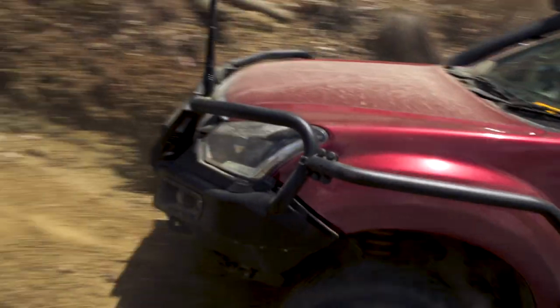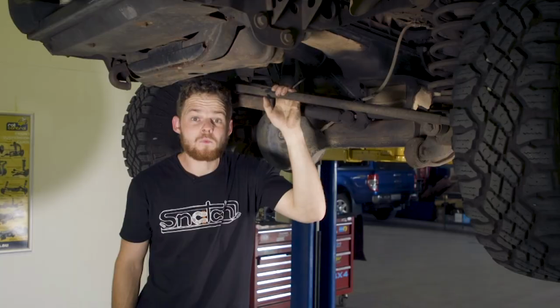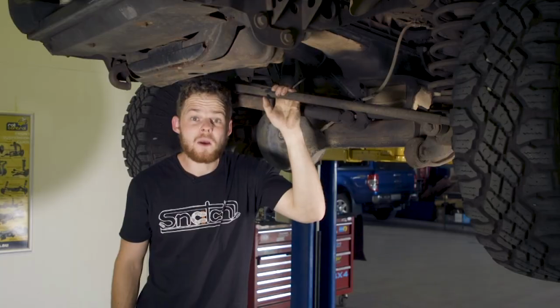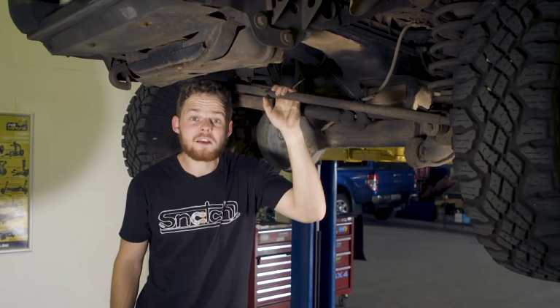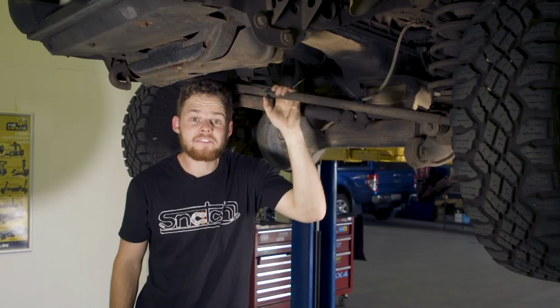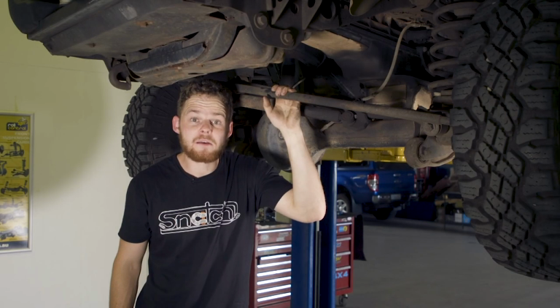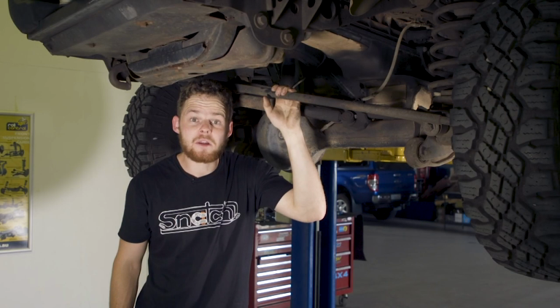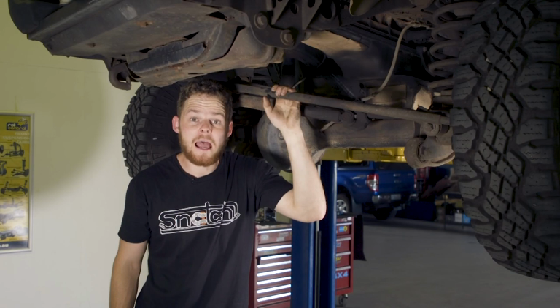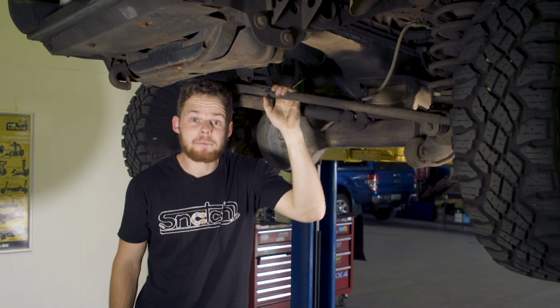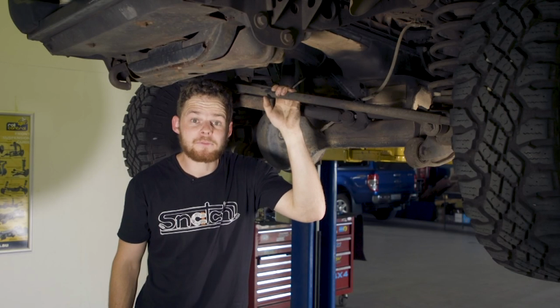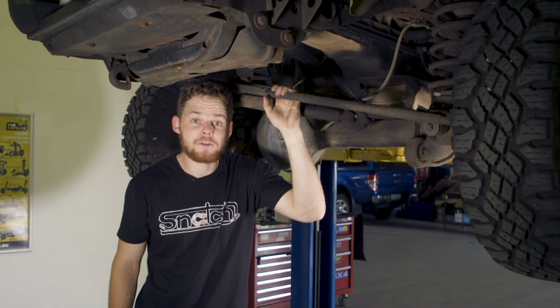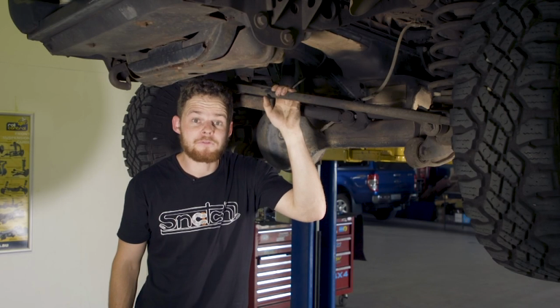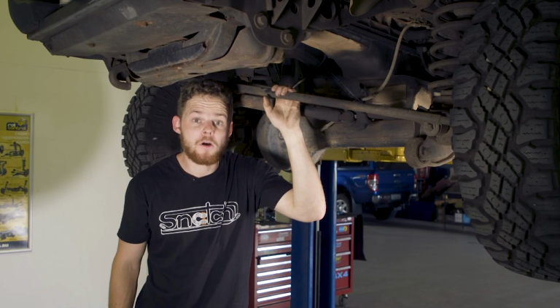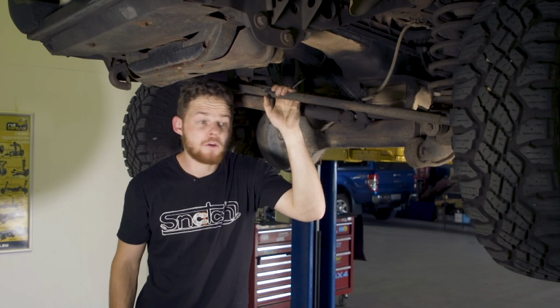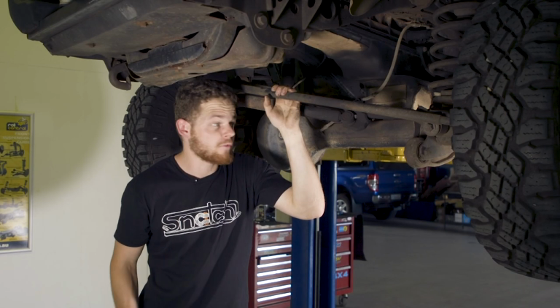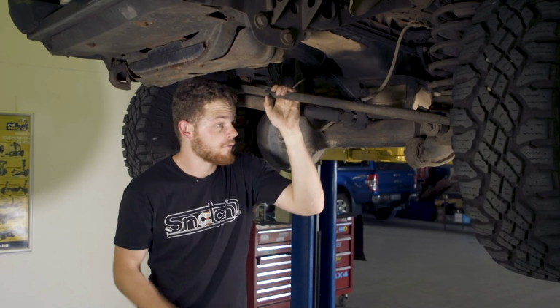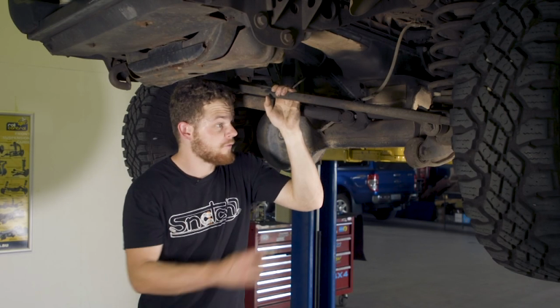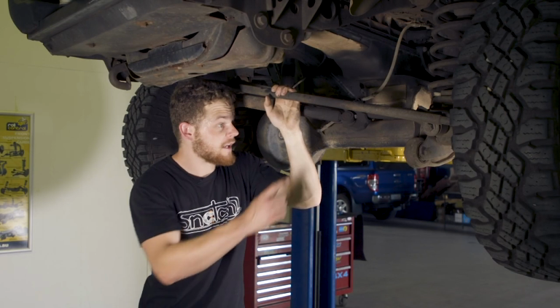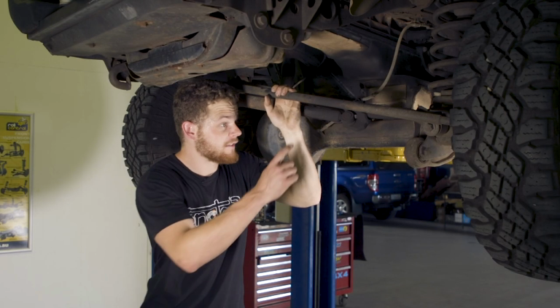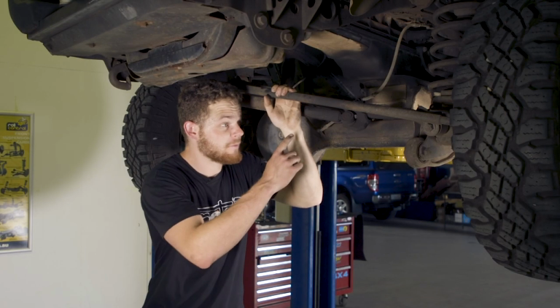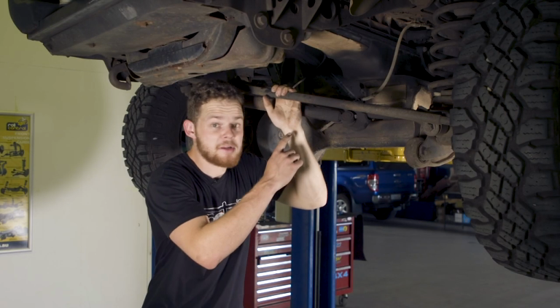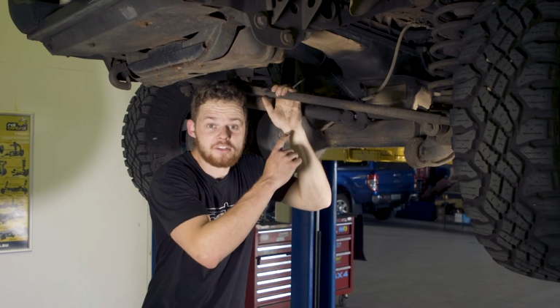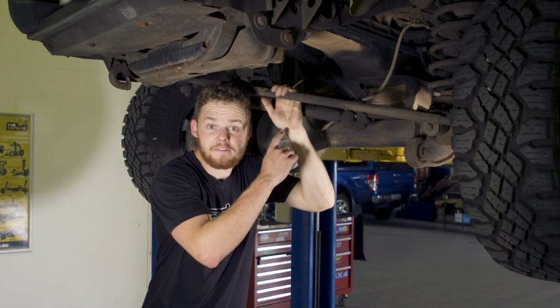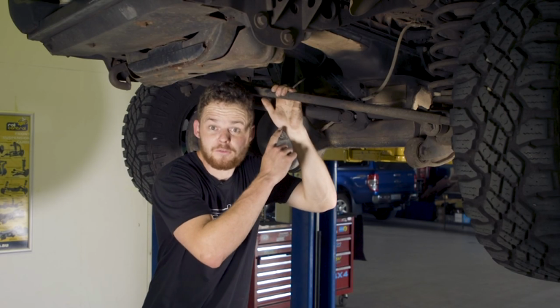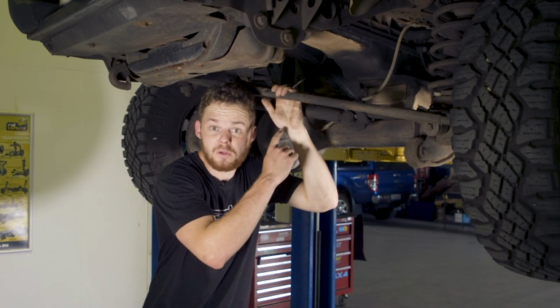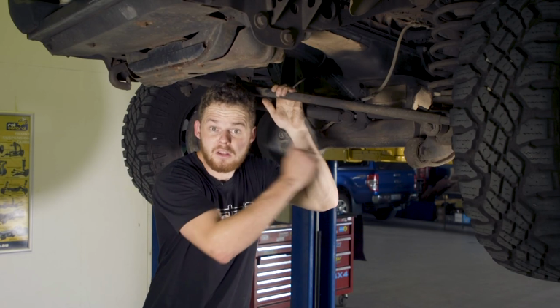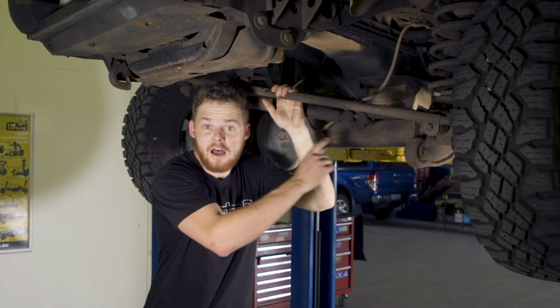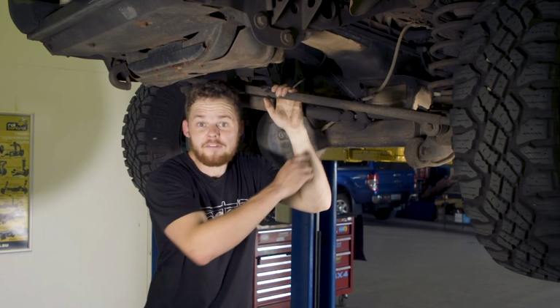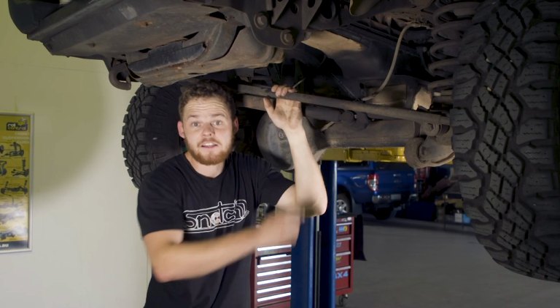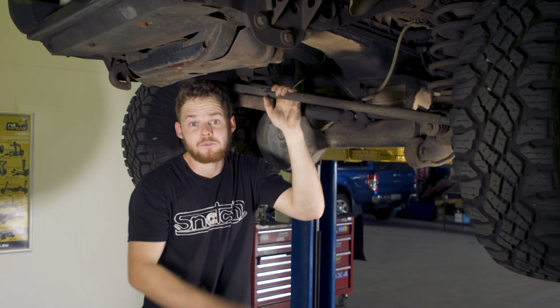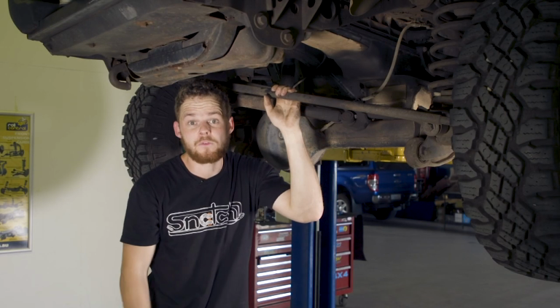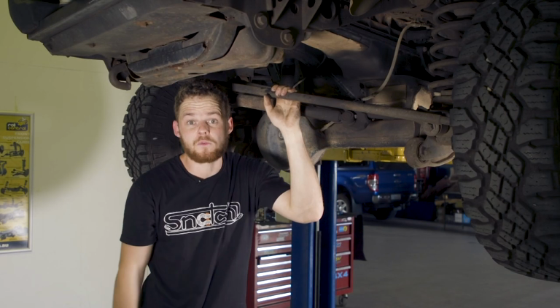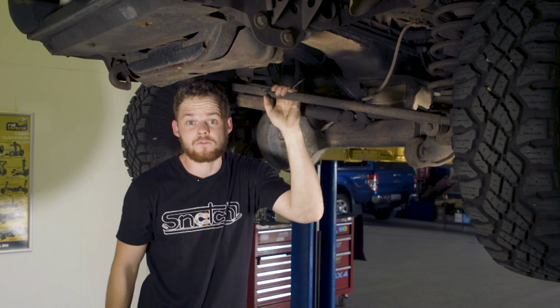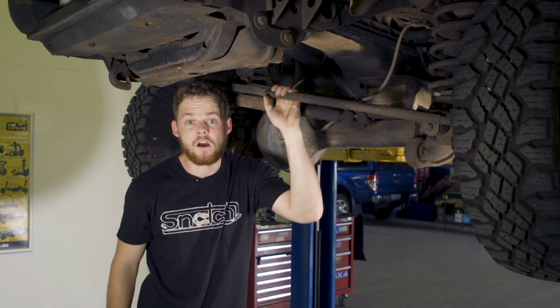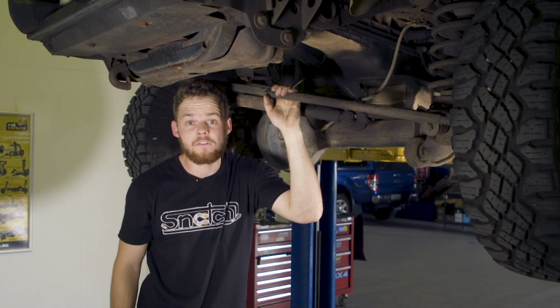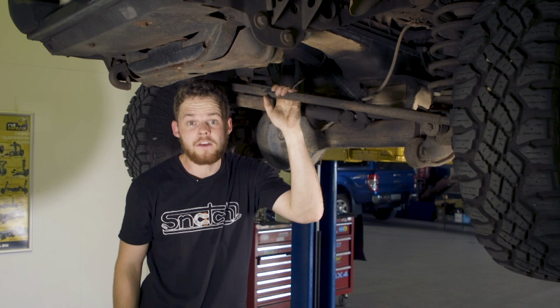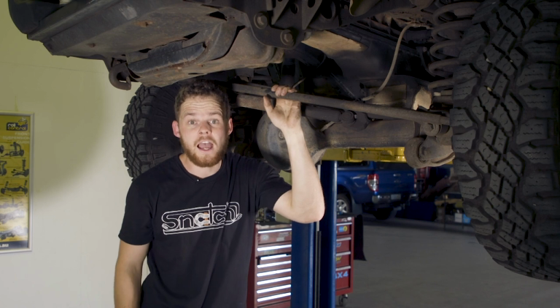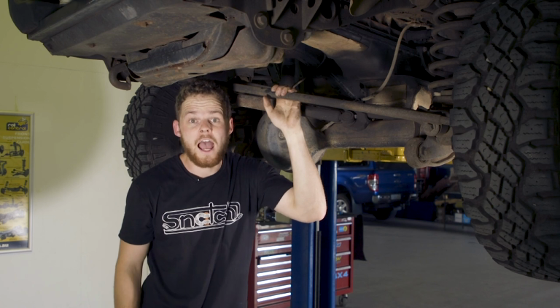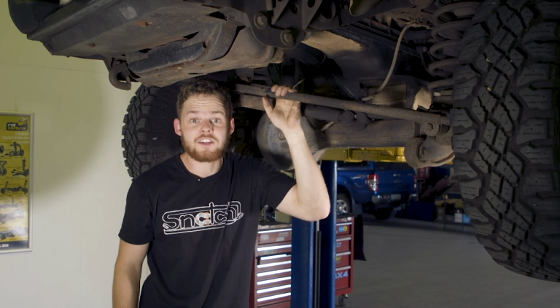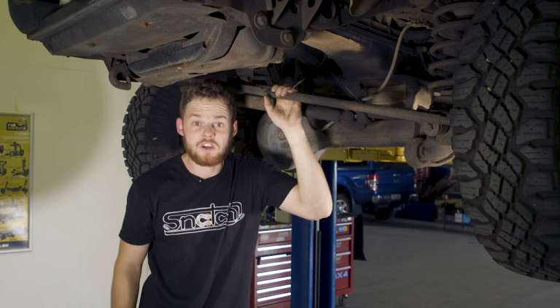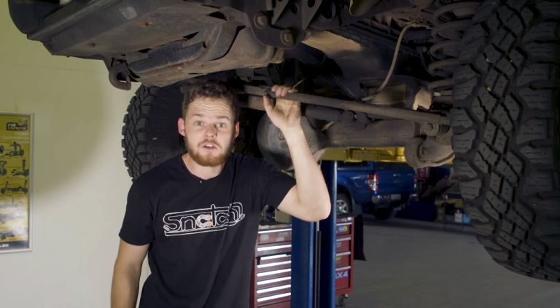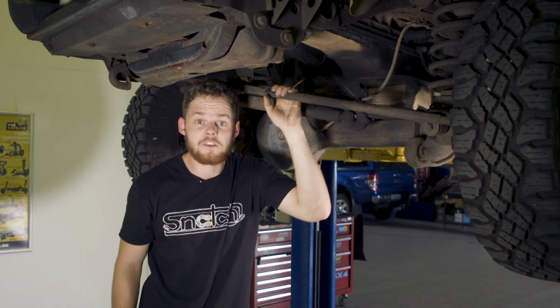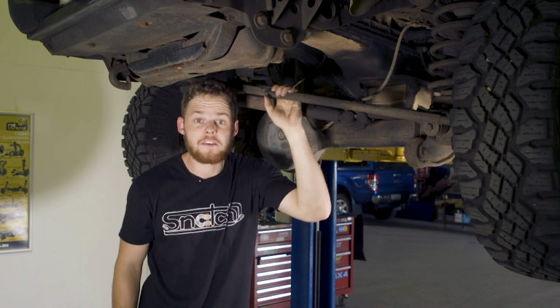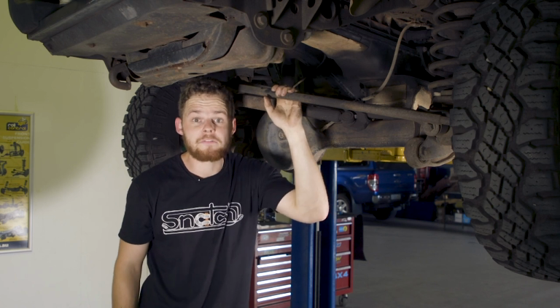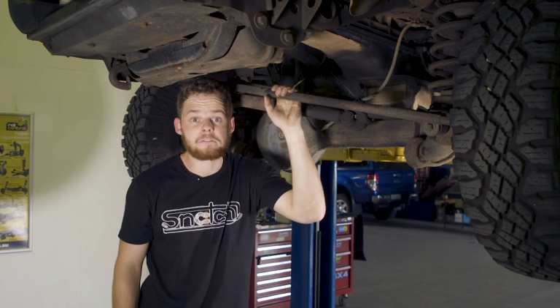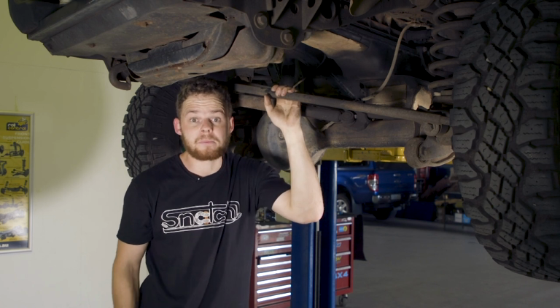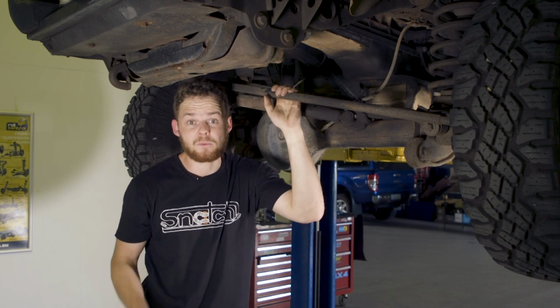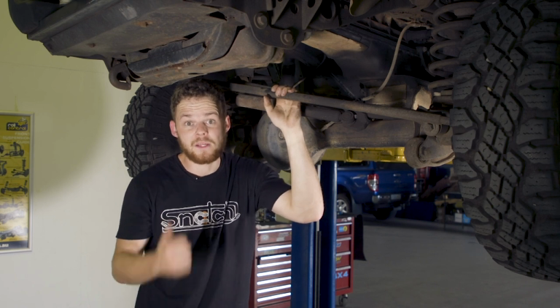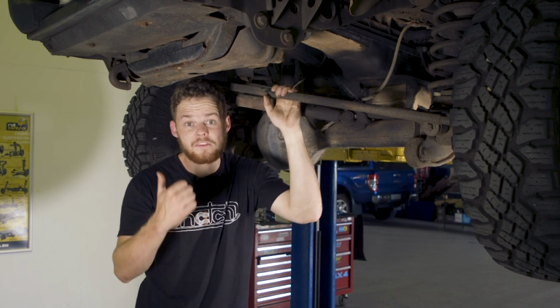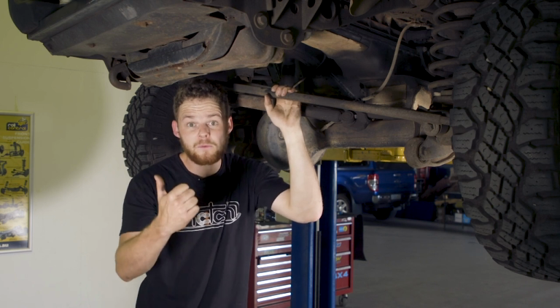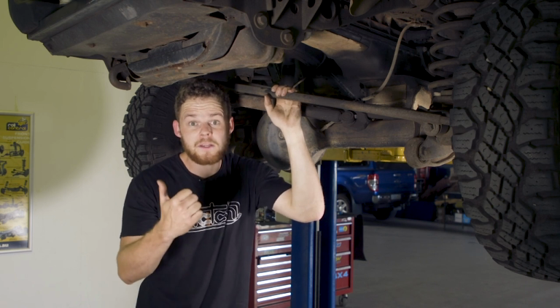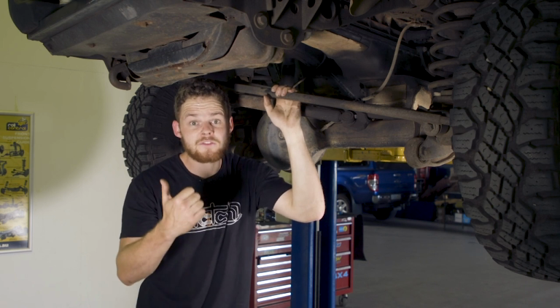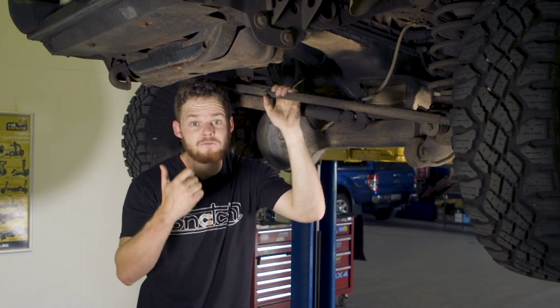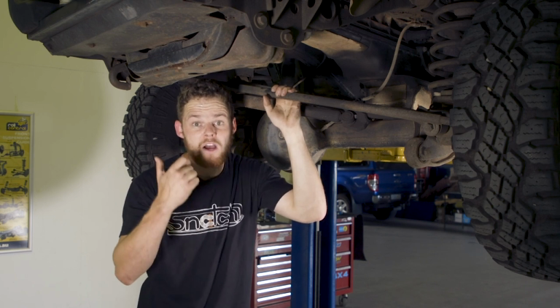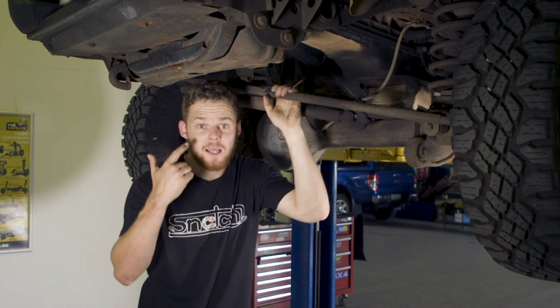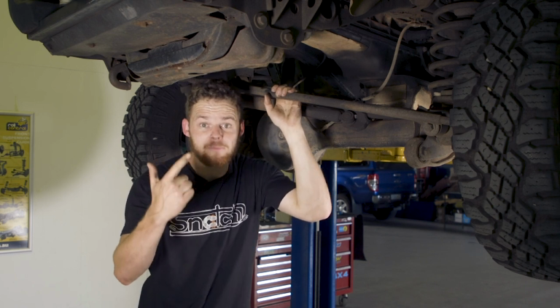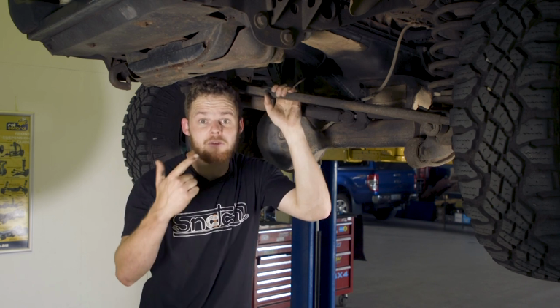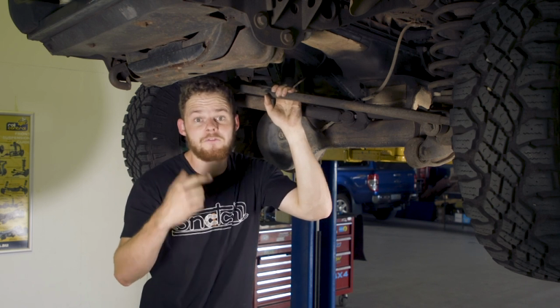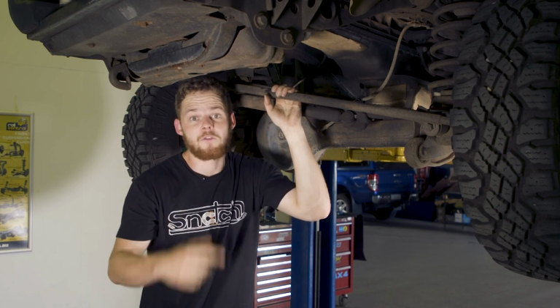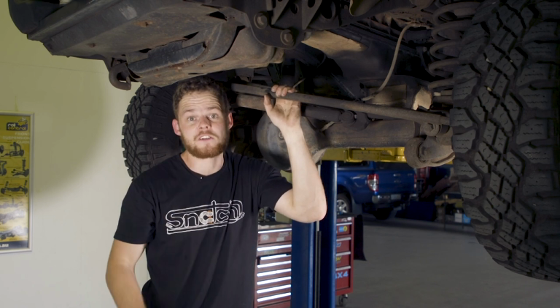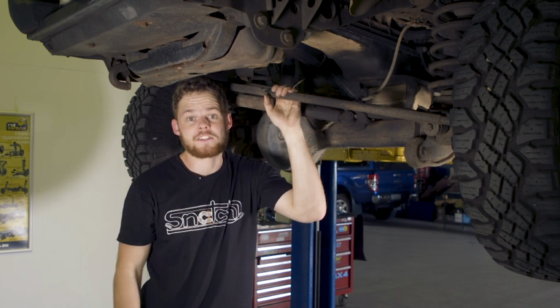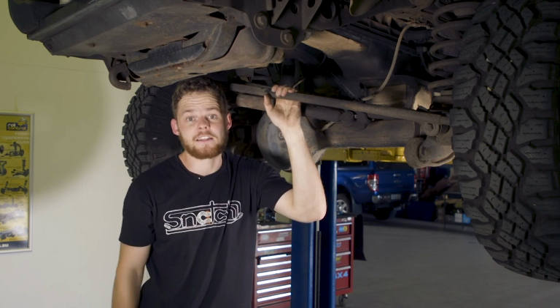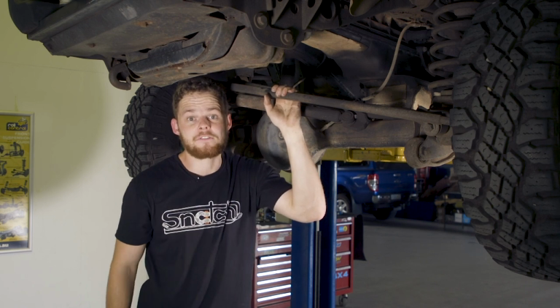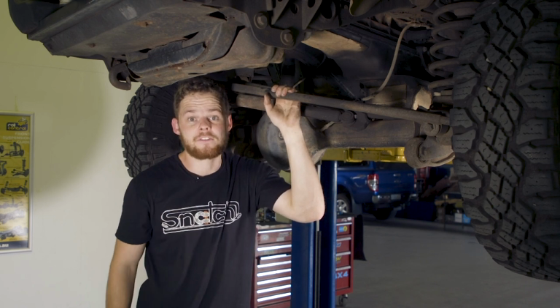We're going to see what happens when you focus on fitting a suspension lift to a live axle four-wheel drive and show you the difference between a two inch right up to a four inch lift.